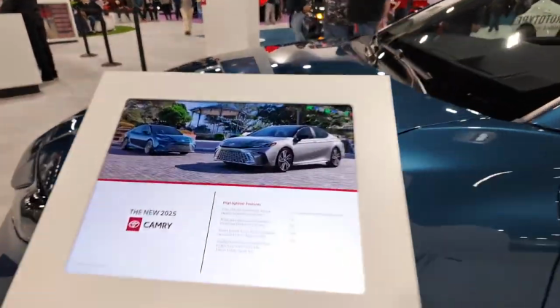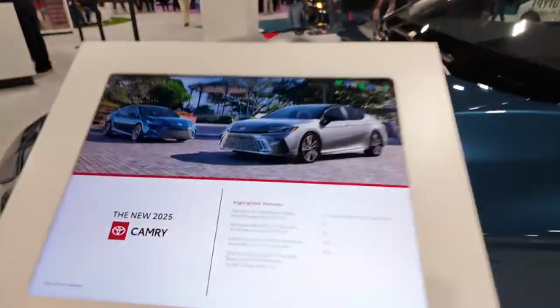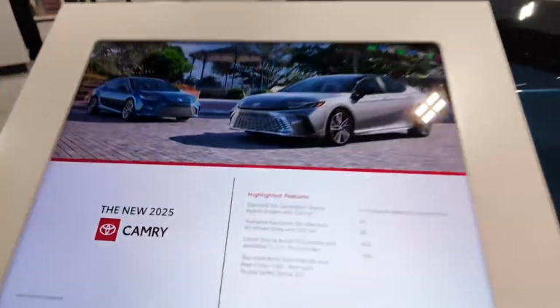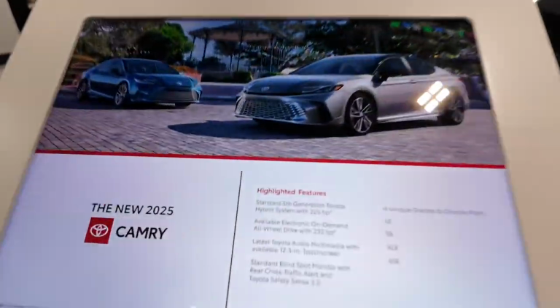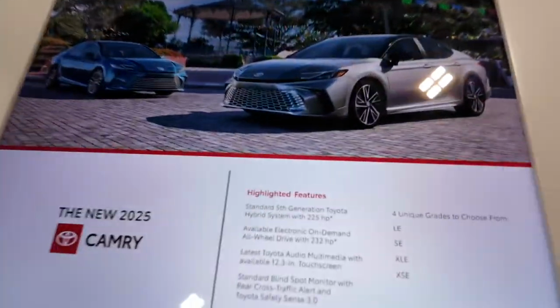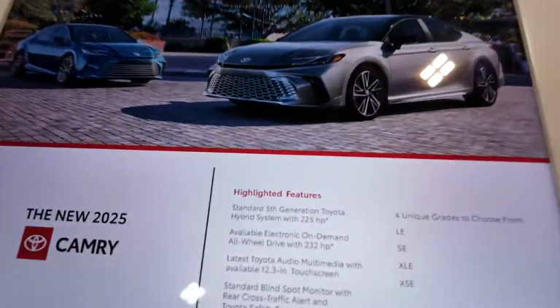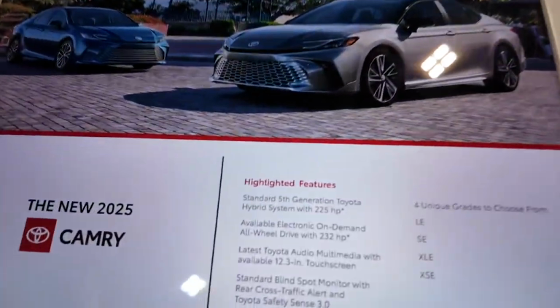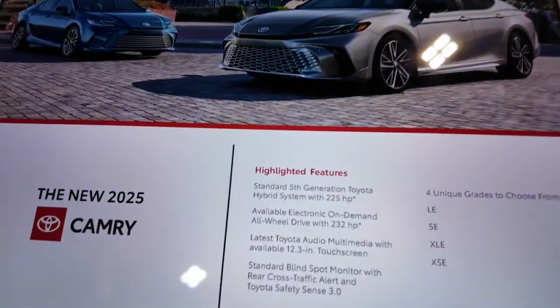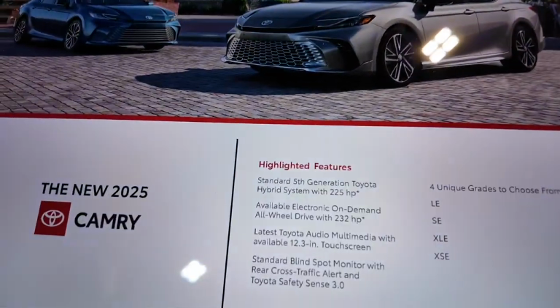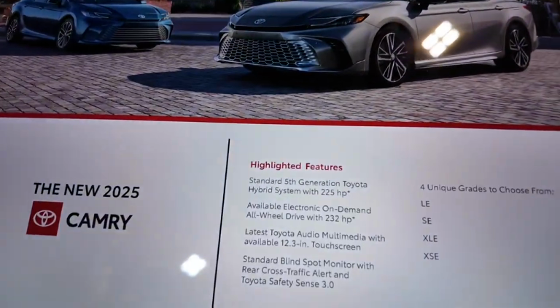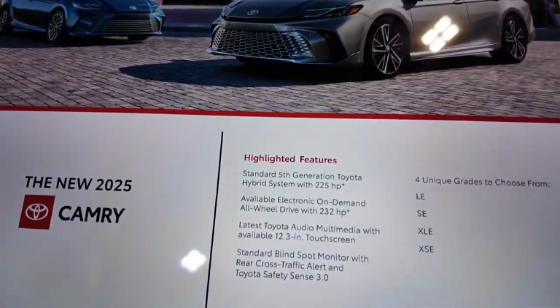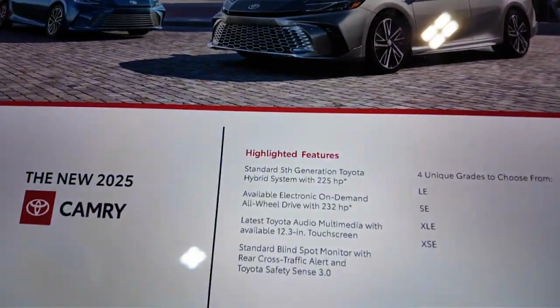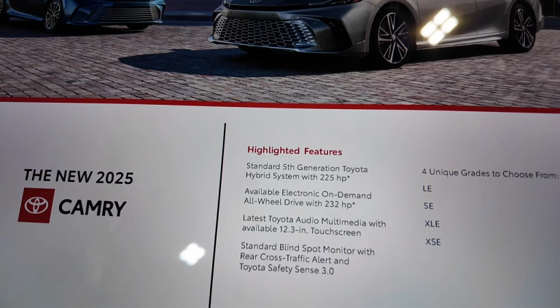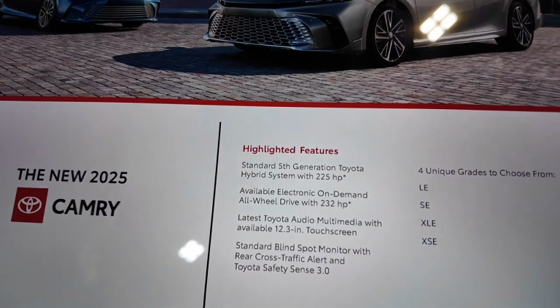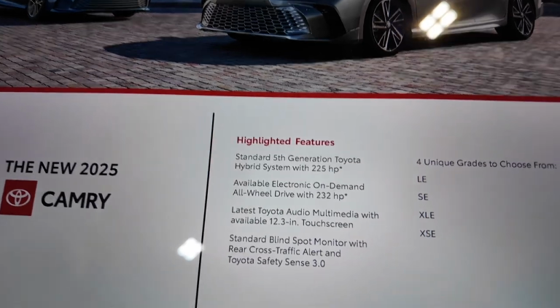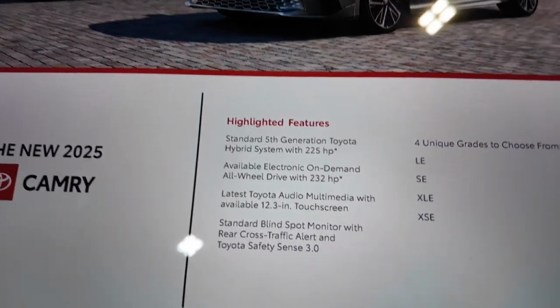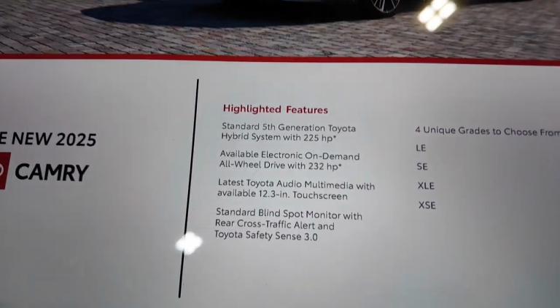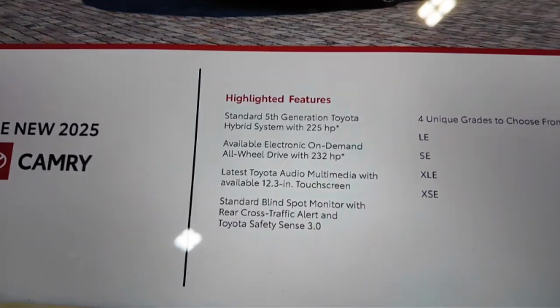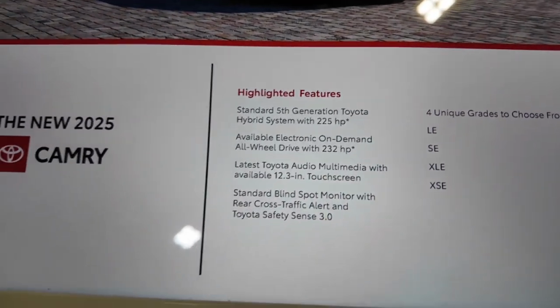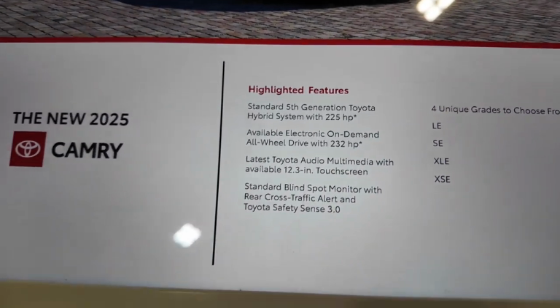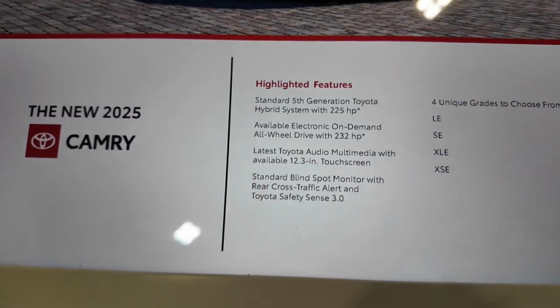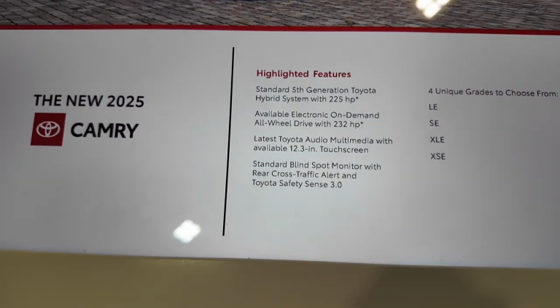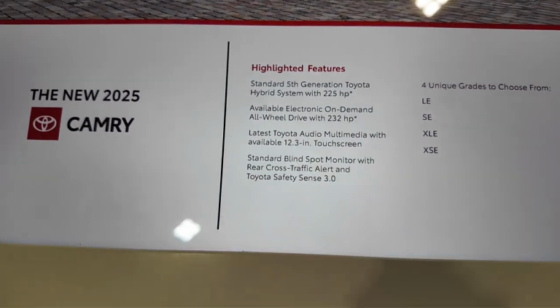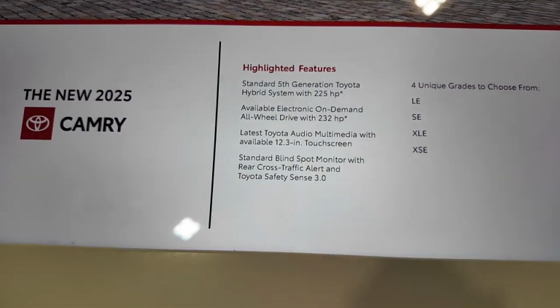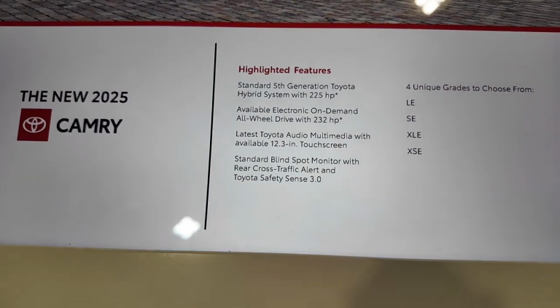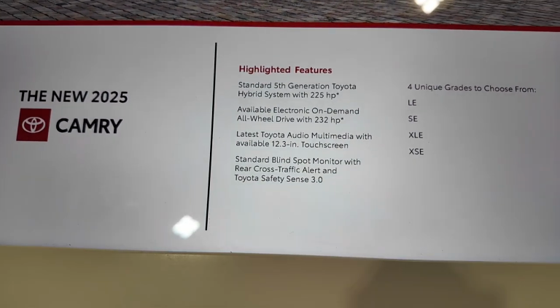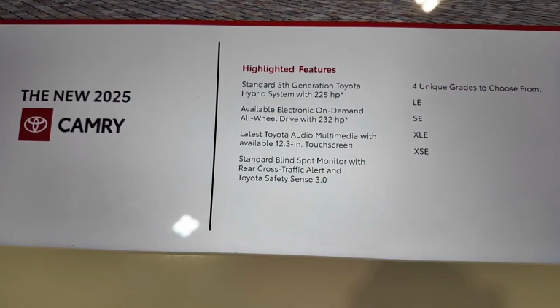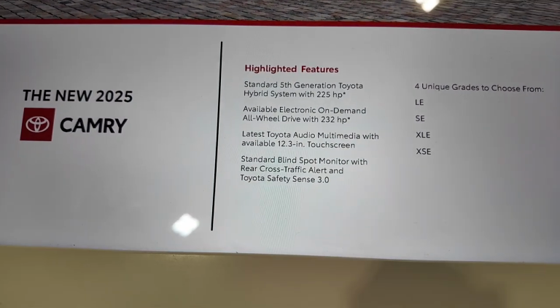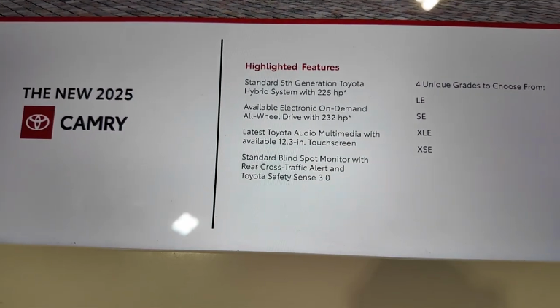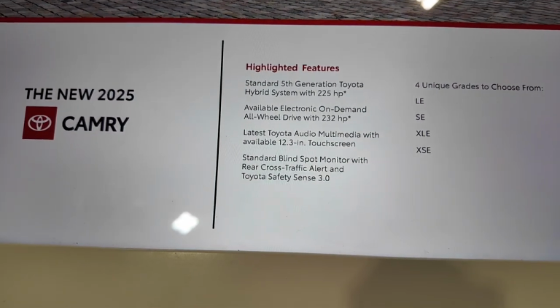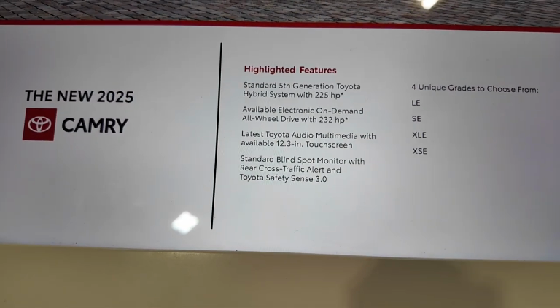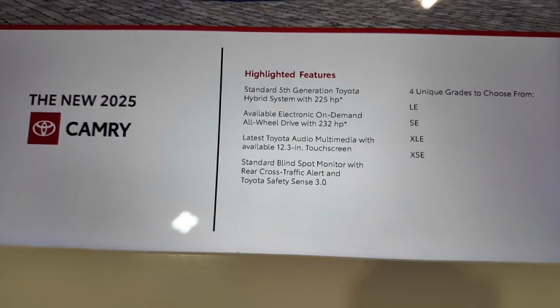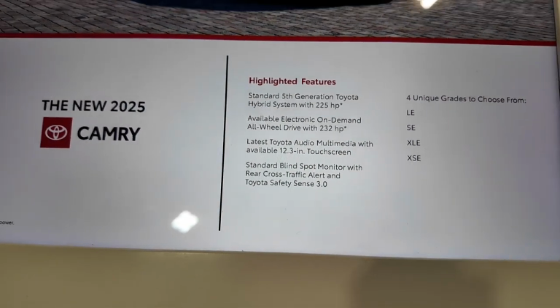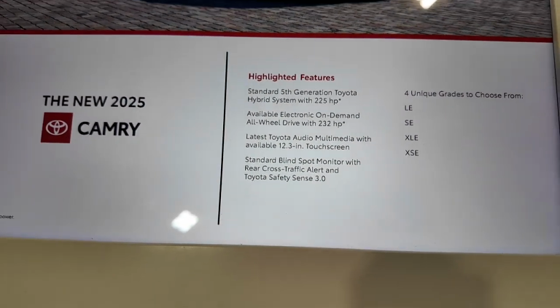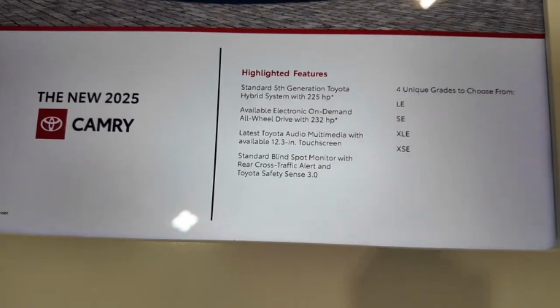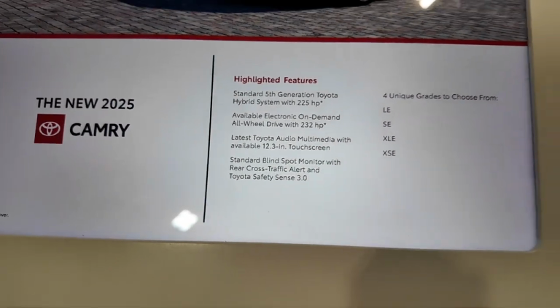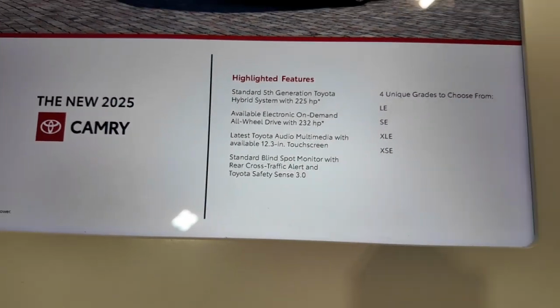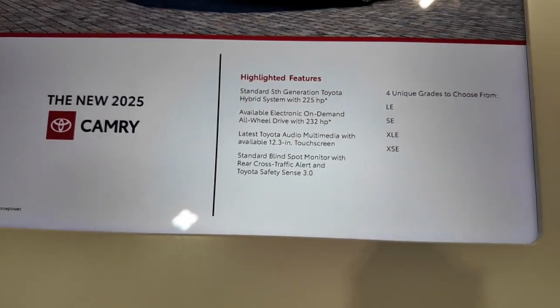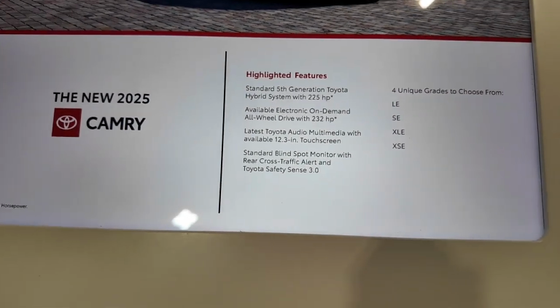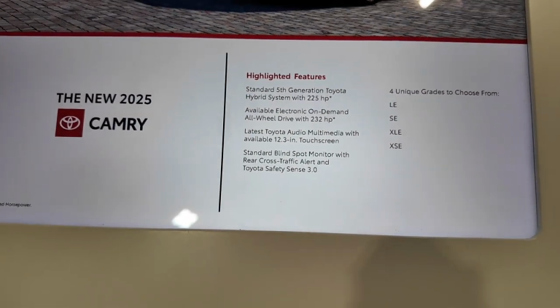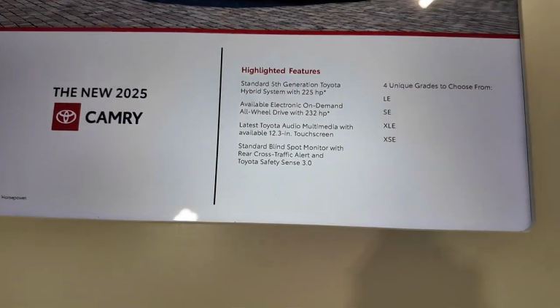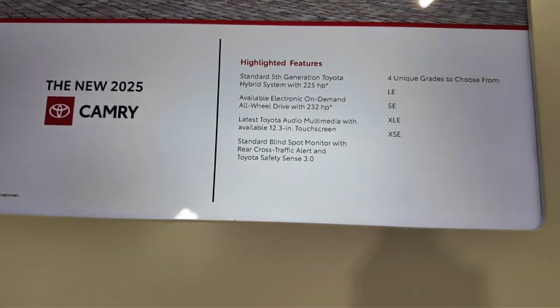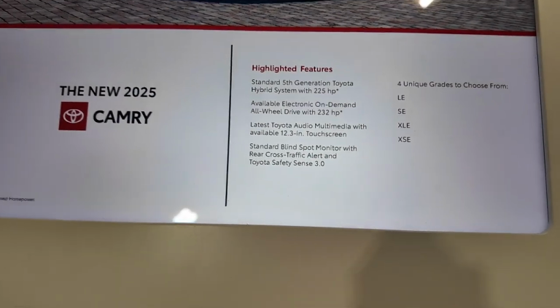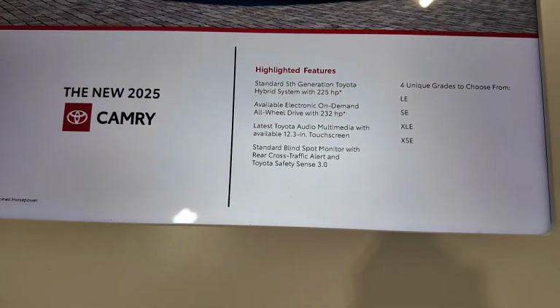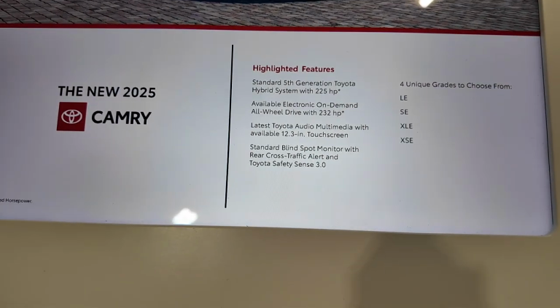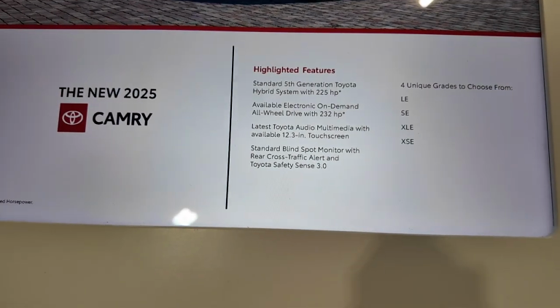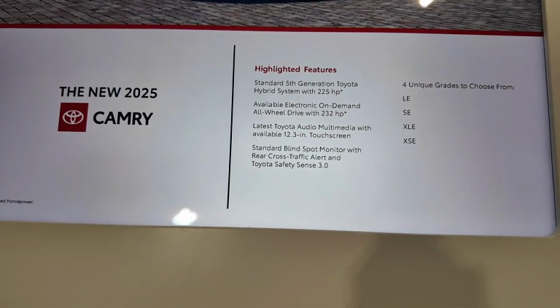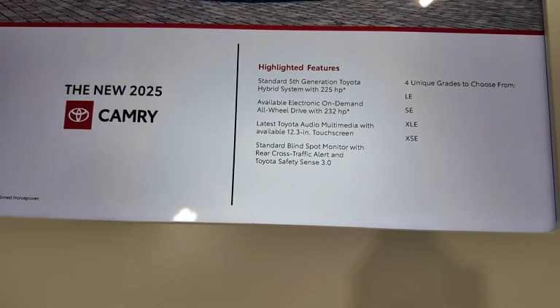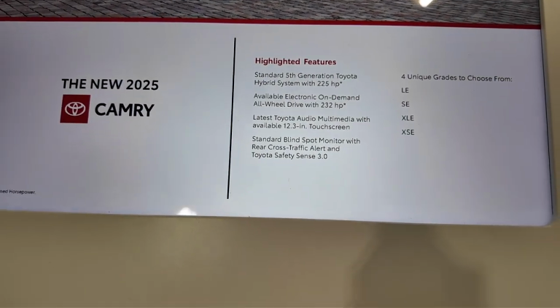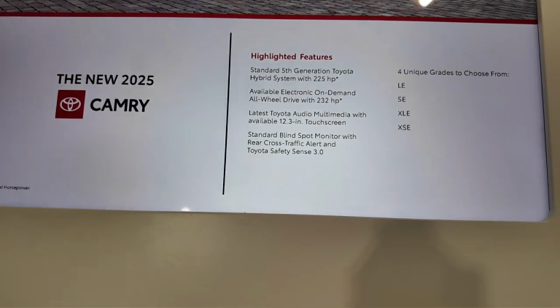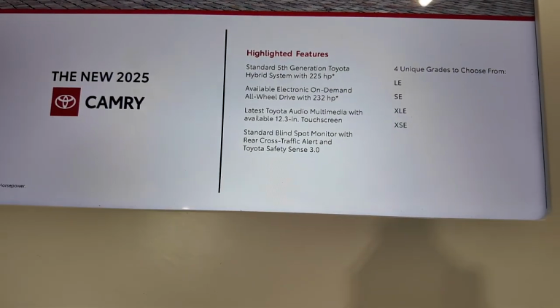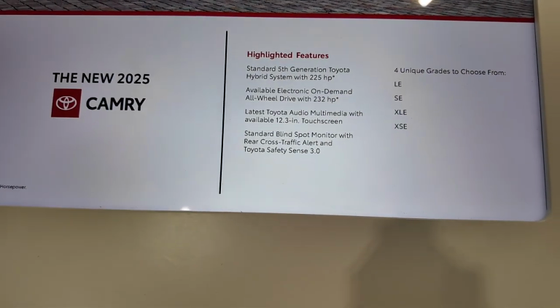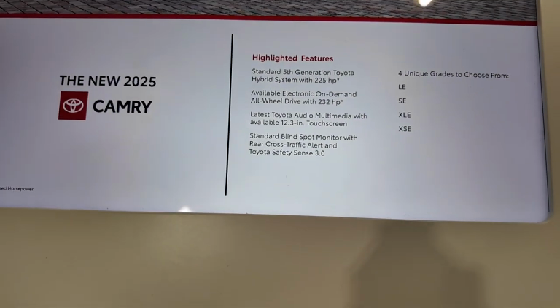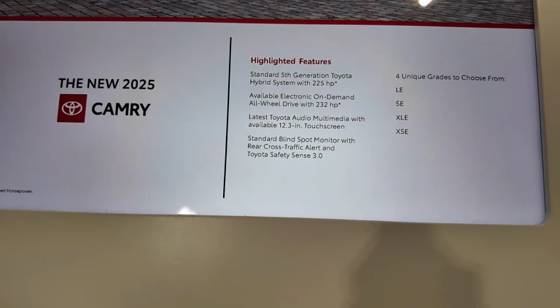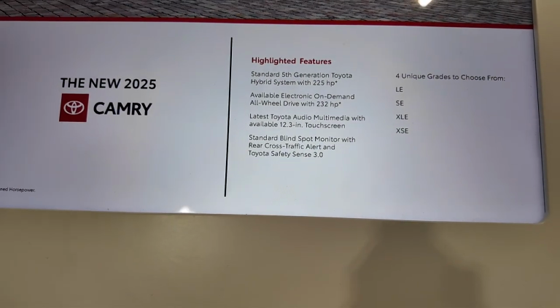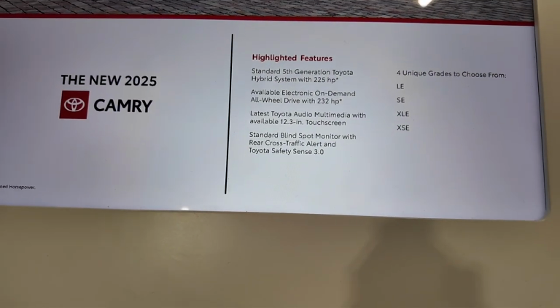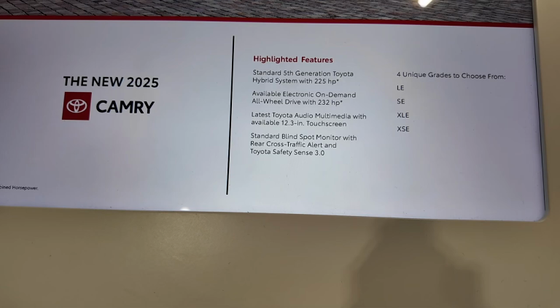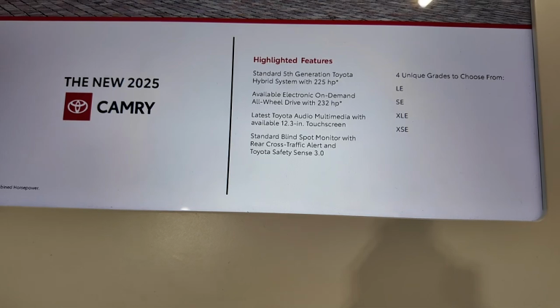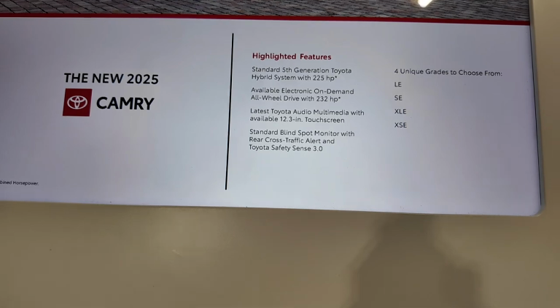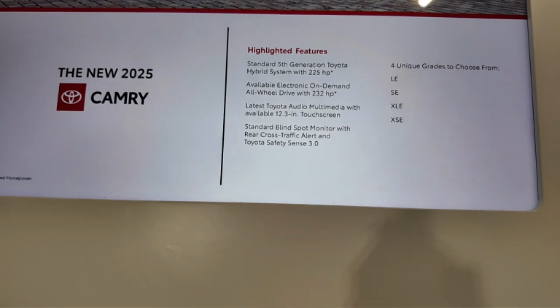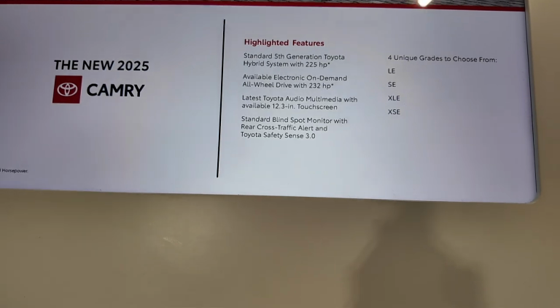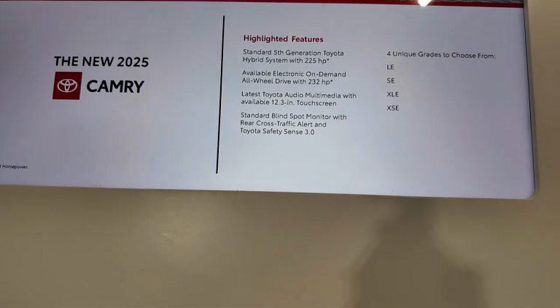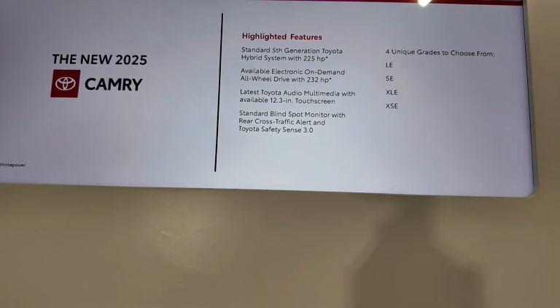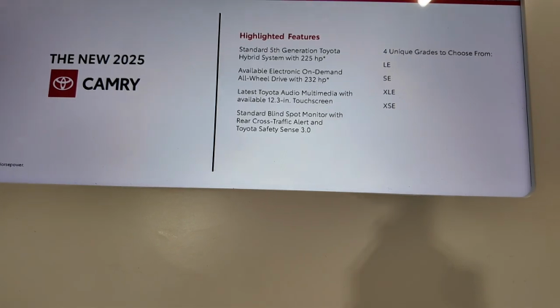The hybrid system produces 225 horsepower, and it's available with on-demand all-wheel drive at 232 horsepower.